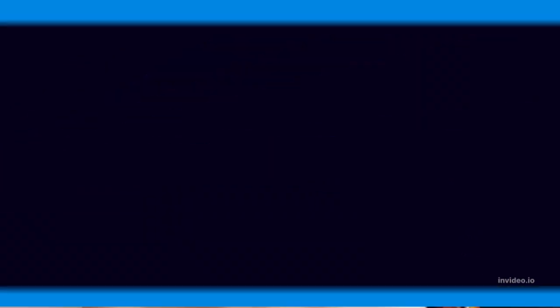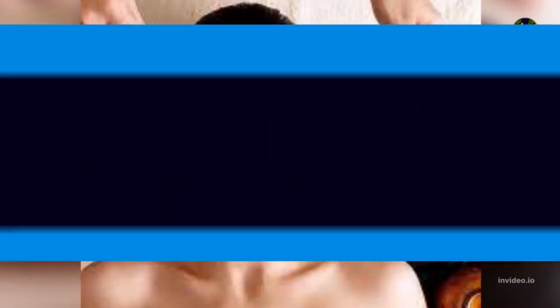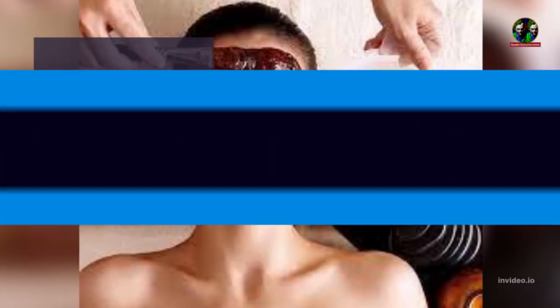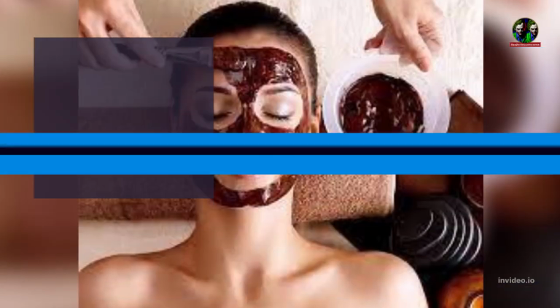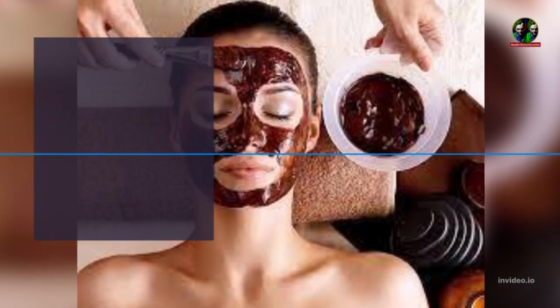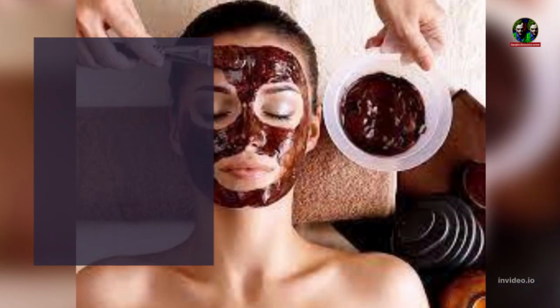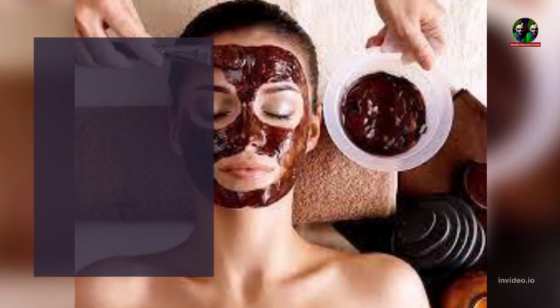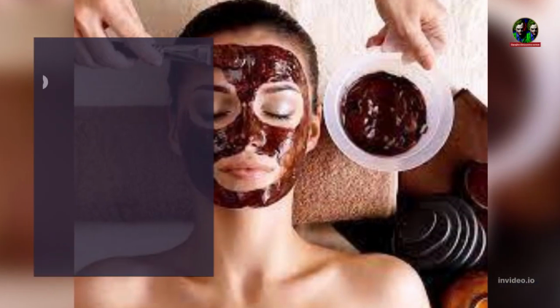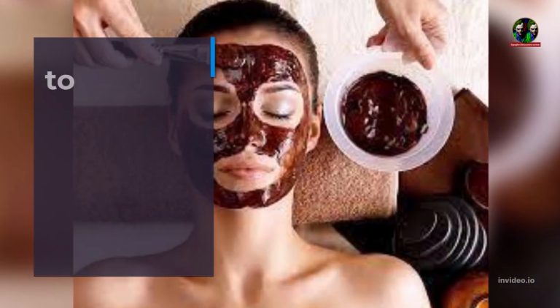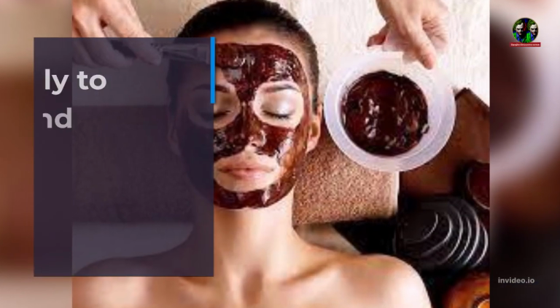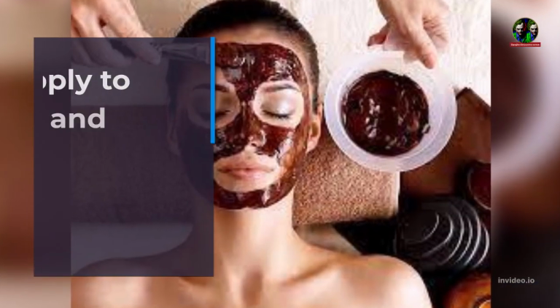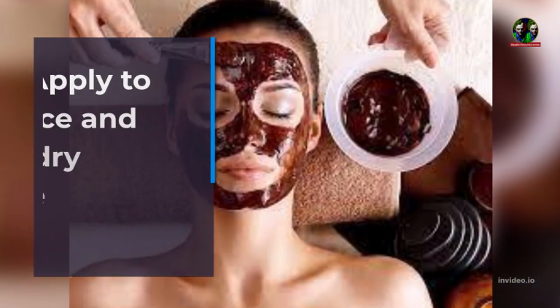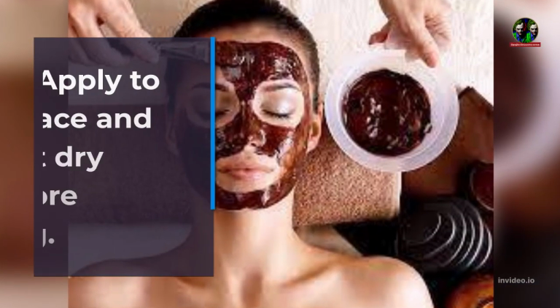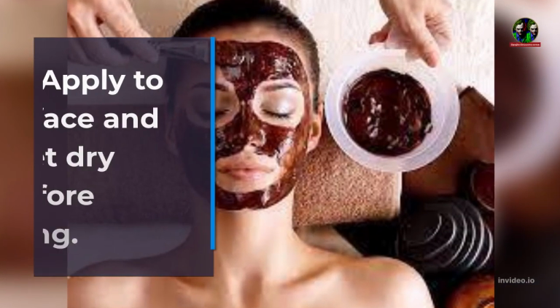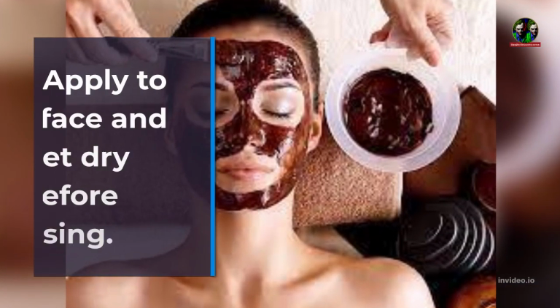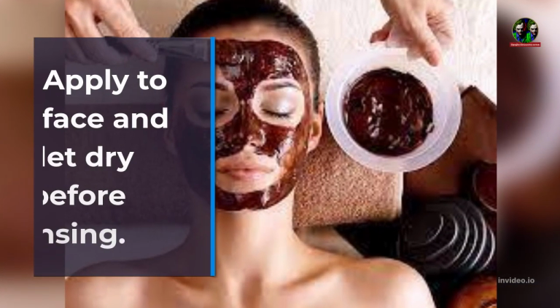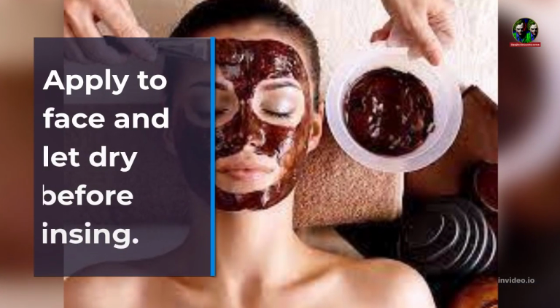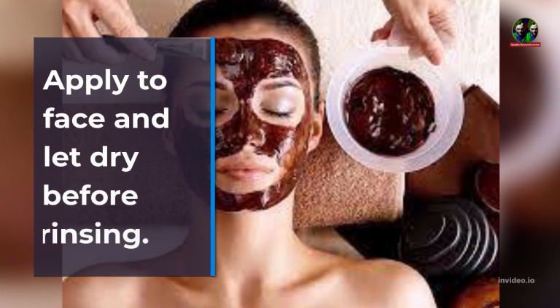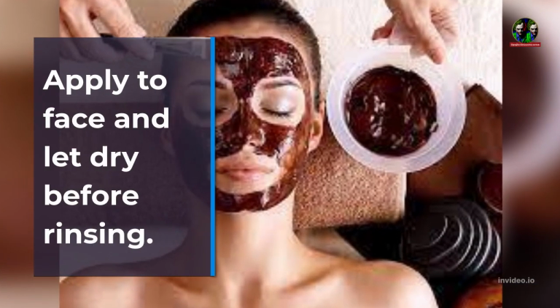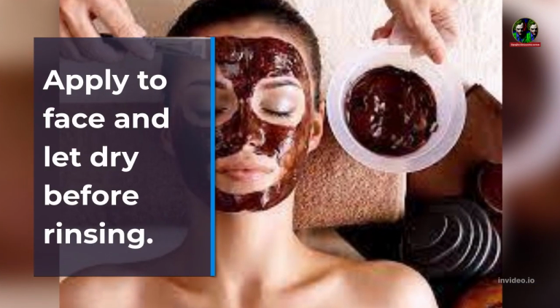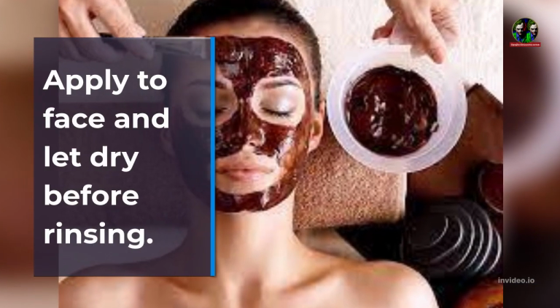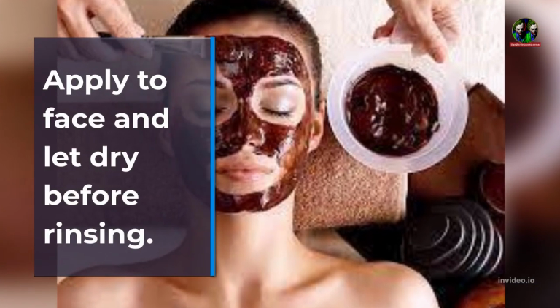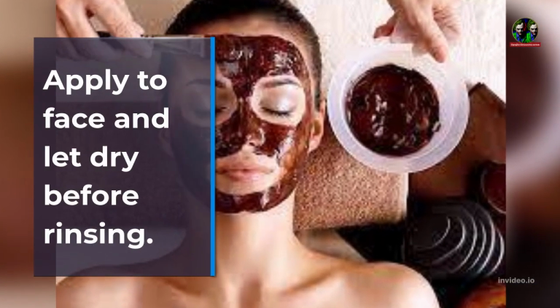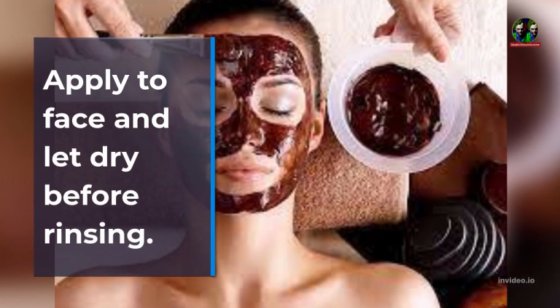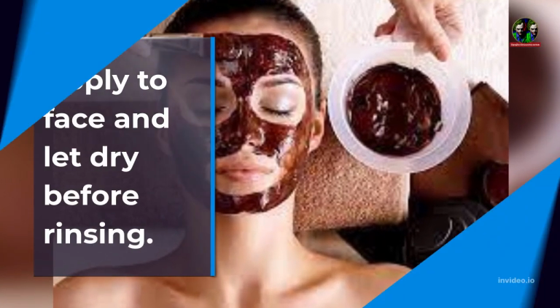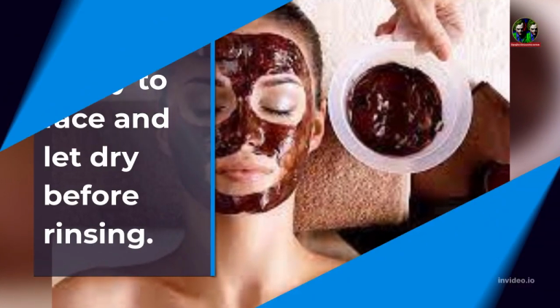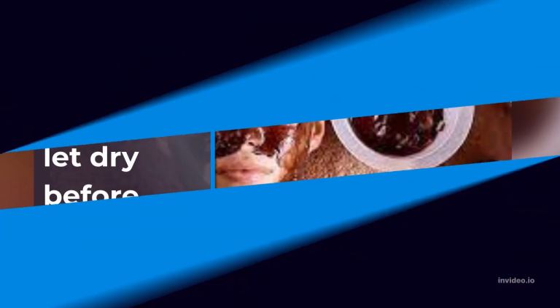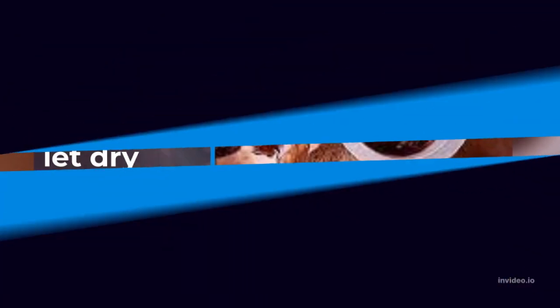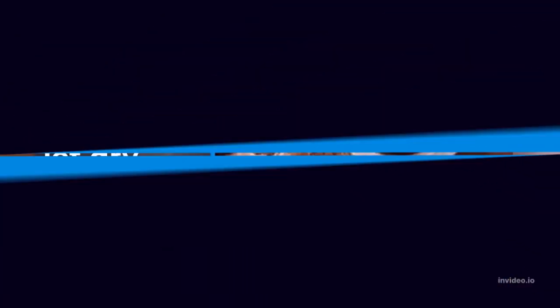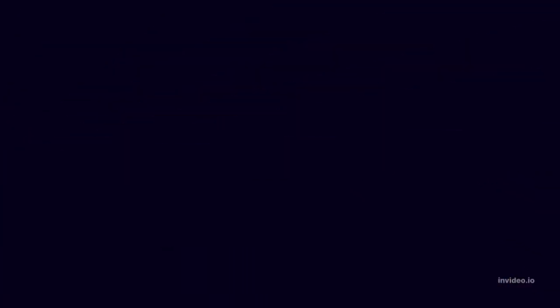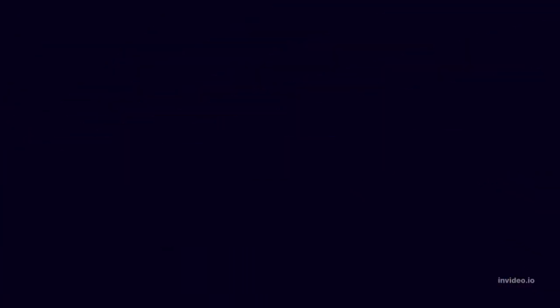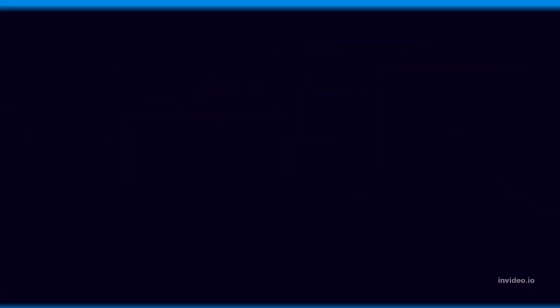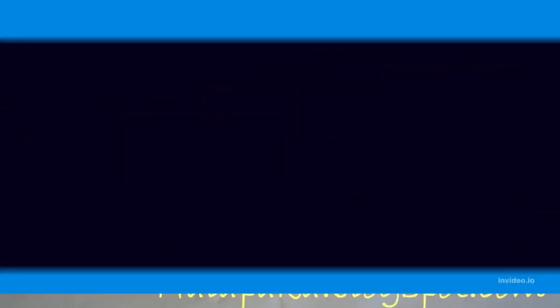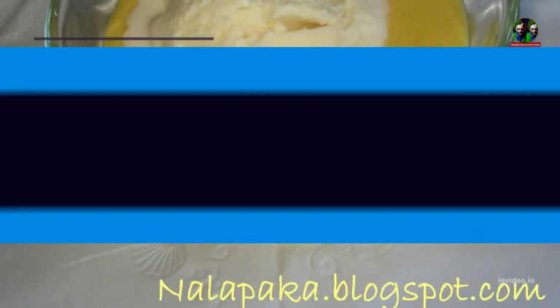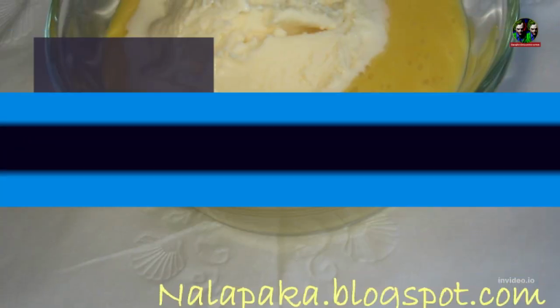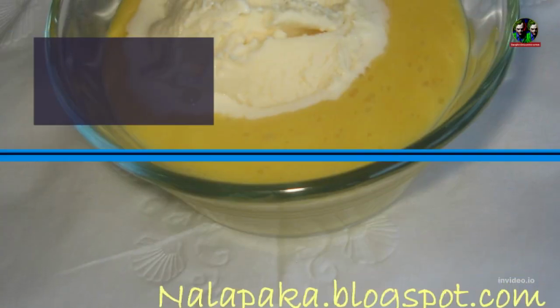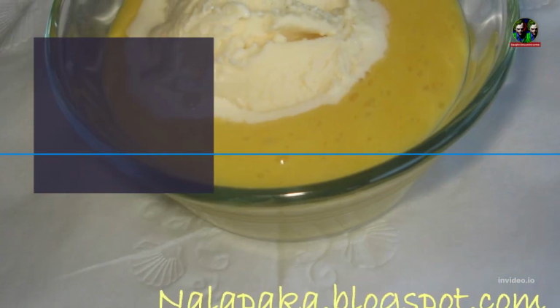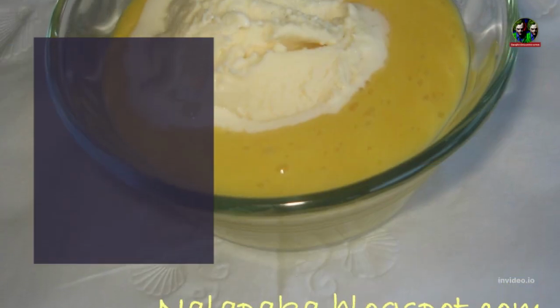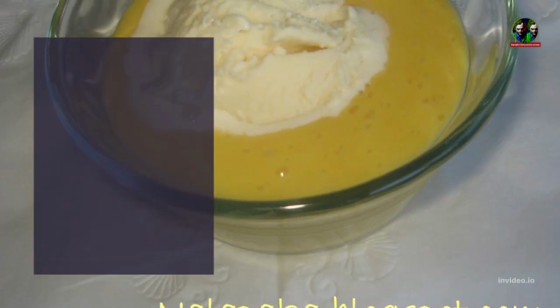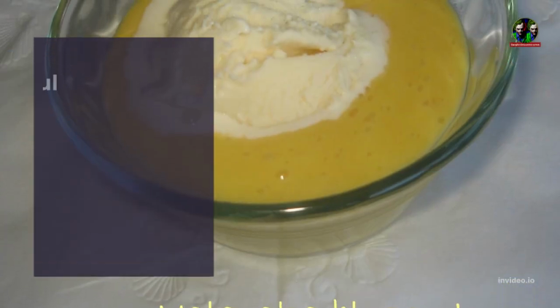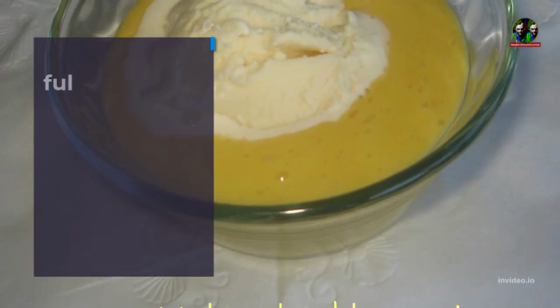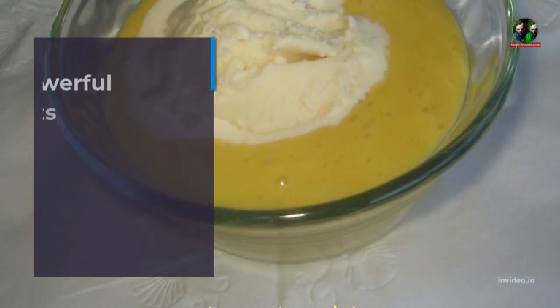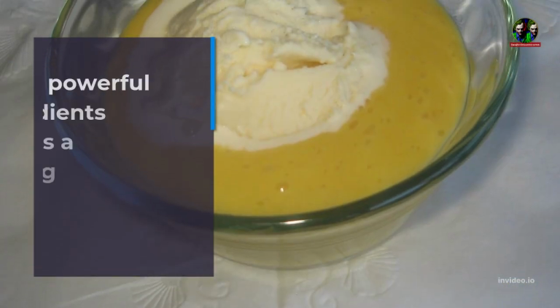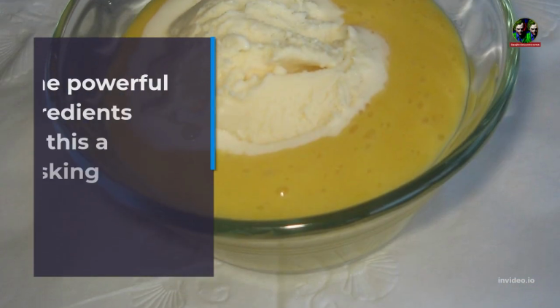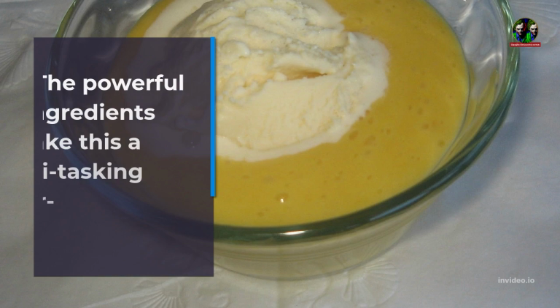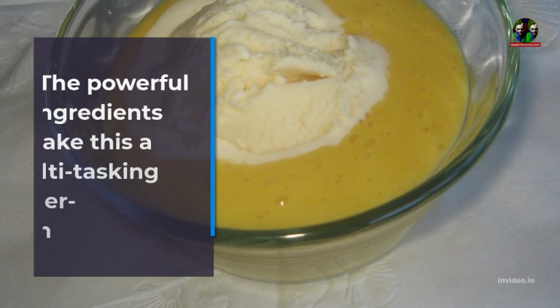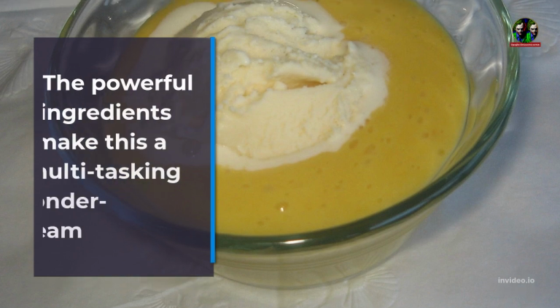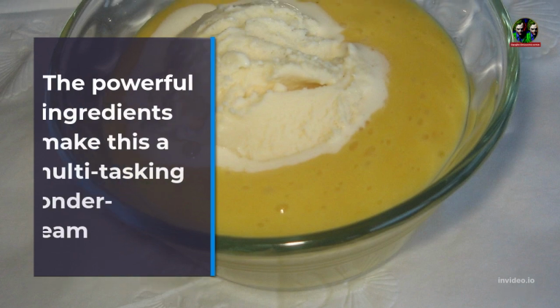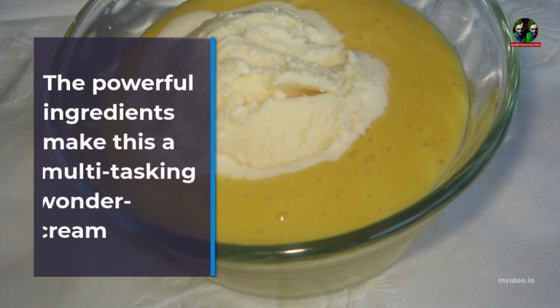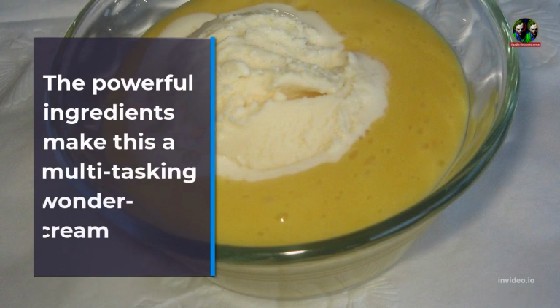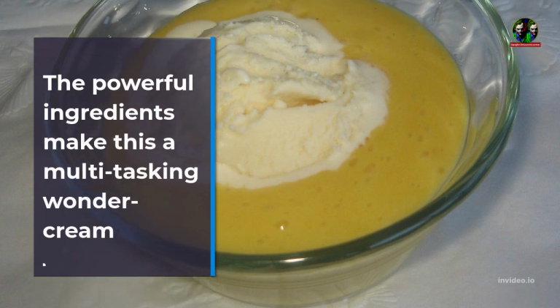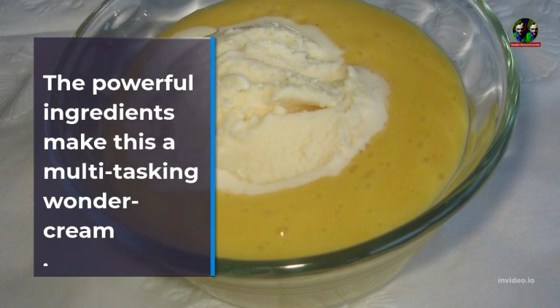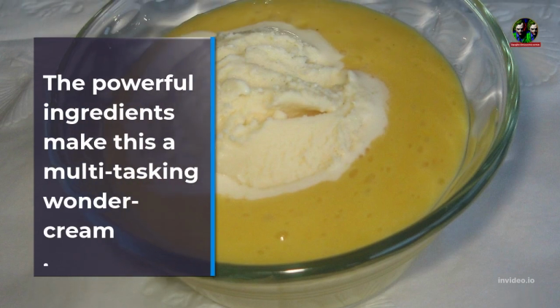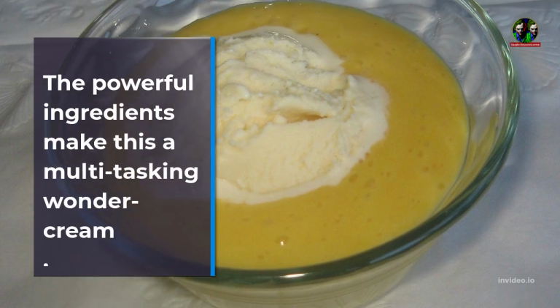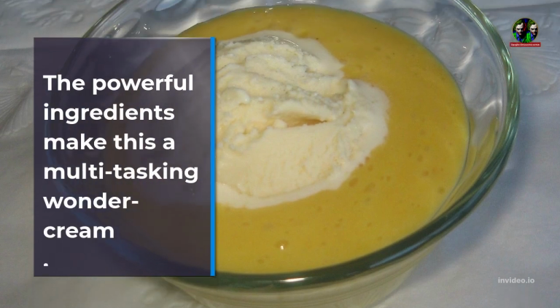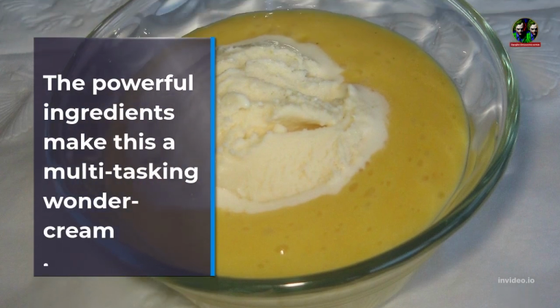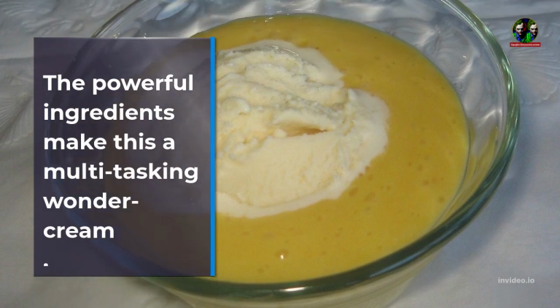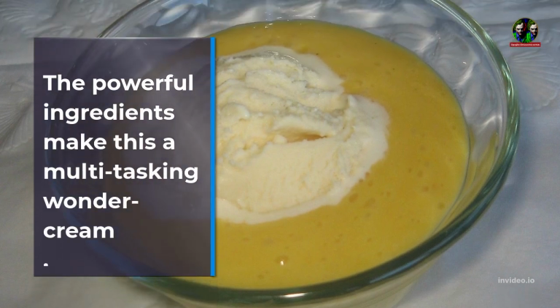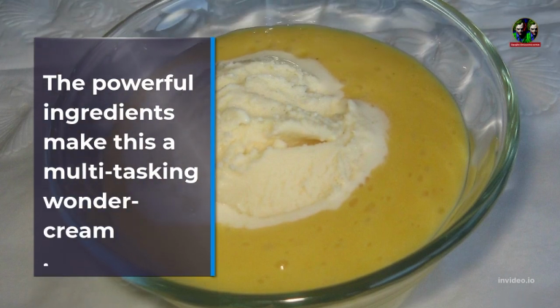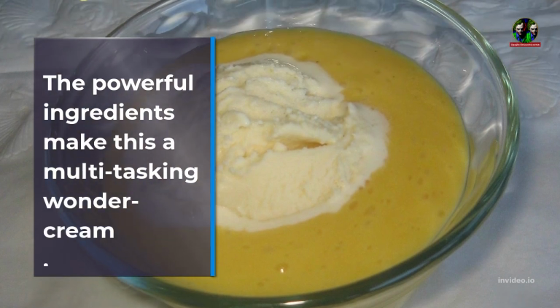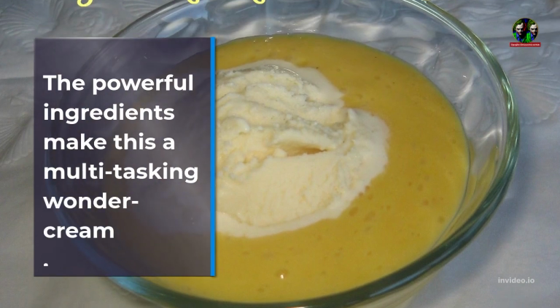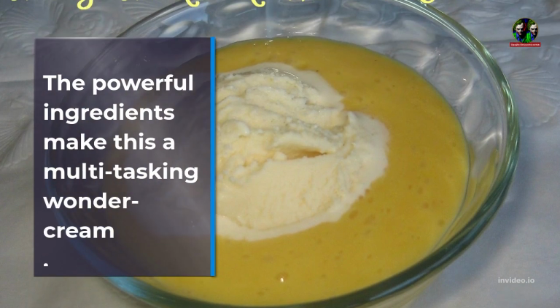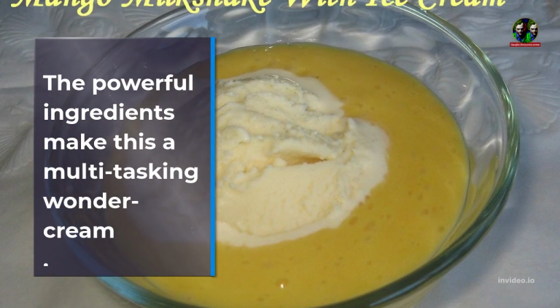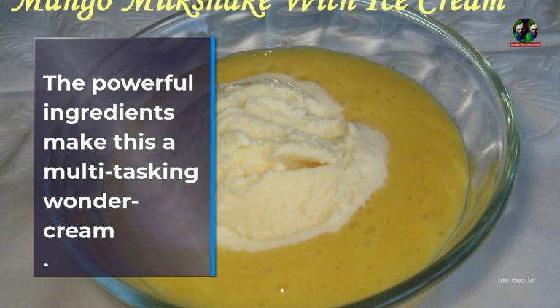Apply to face and let dry before rinsing. The powerful ingredients make this a multitasking wonder cream.